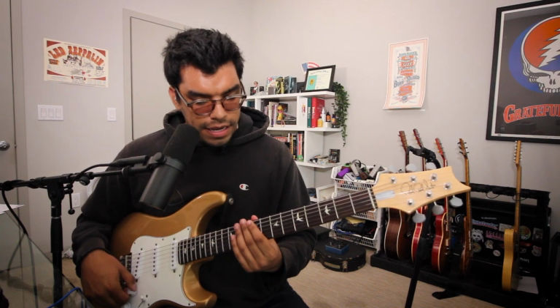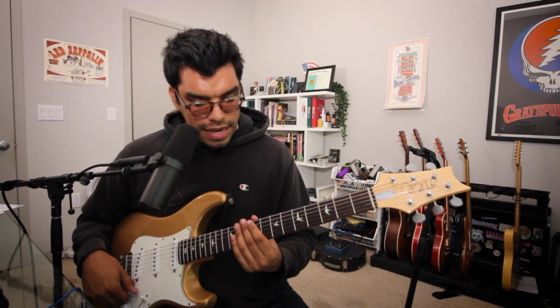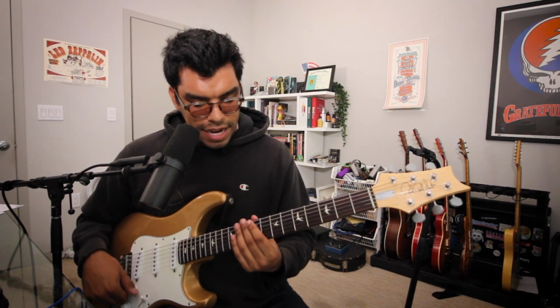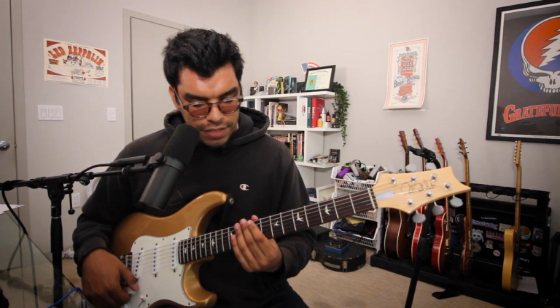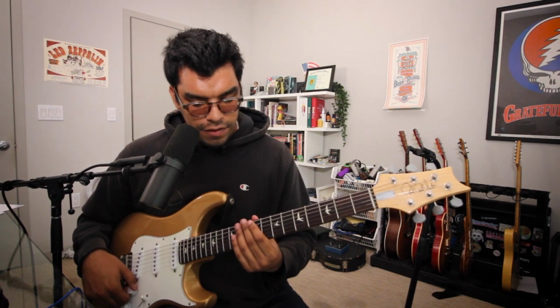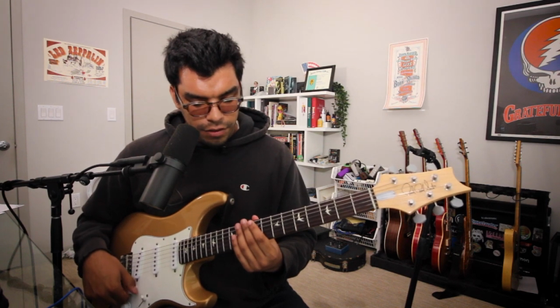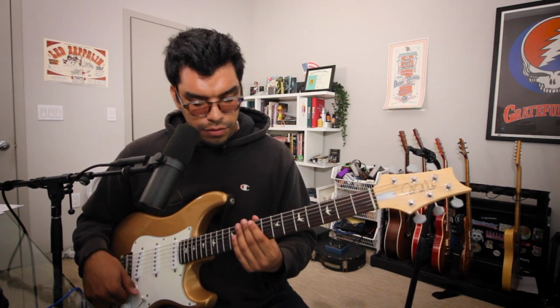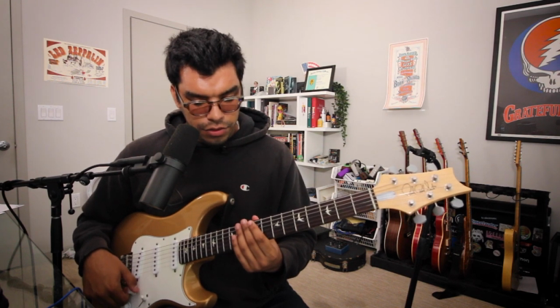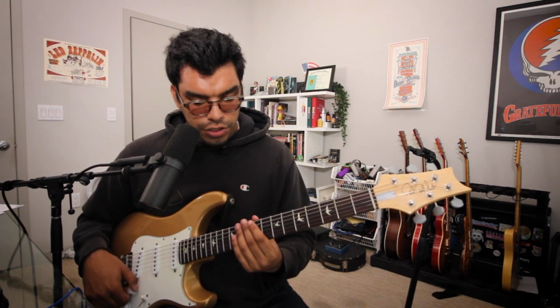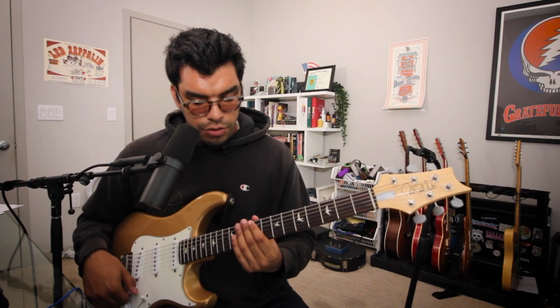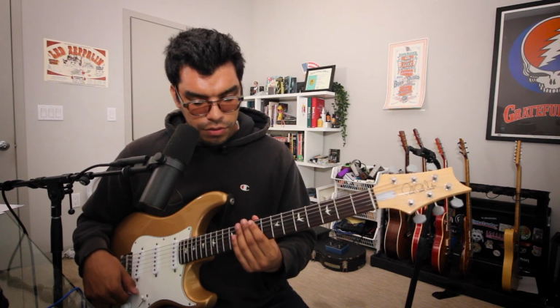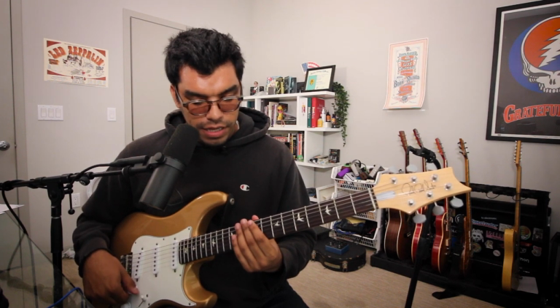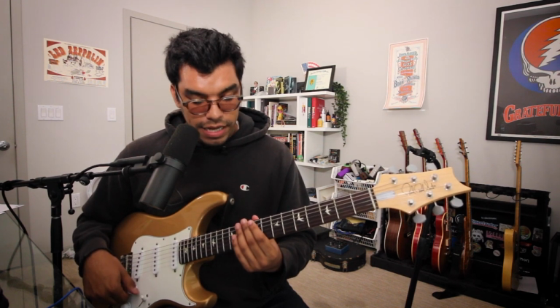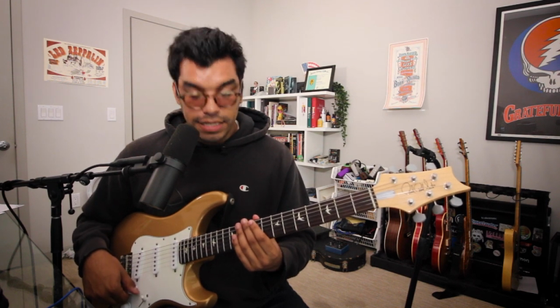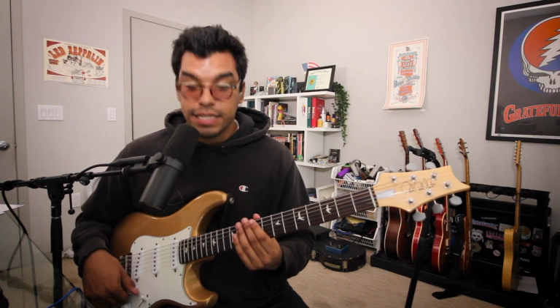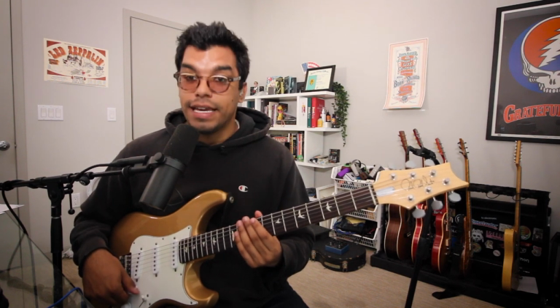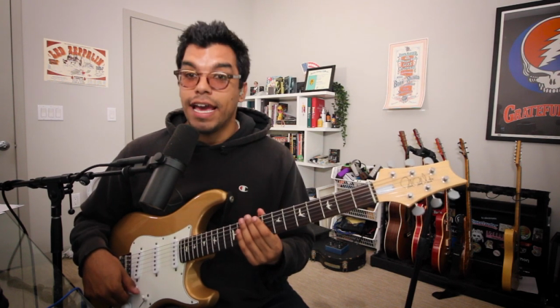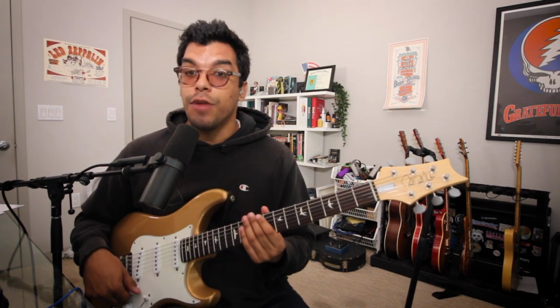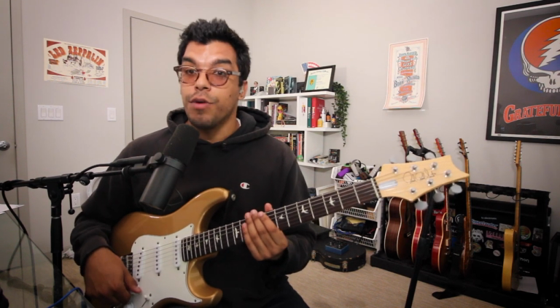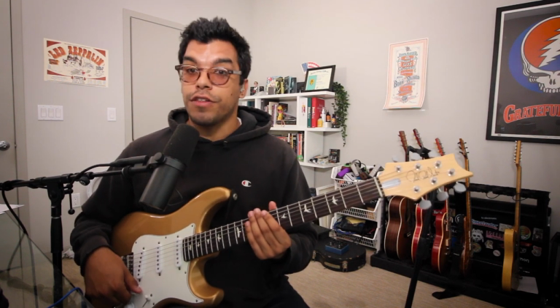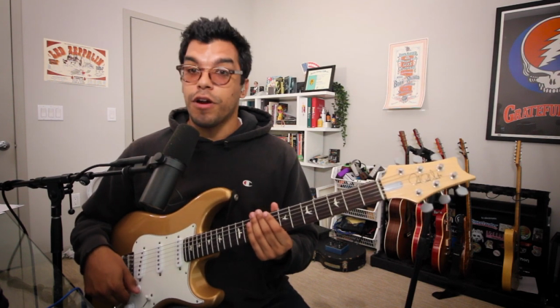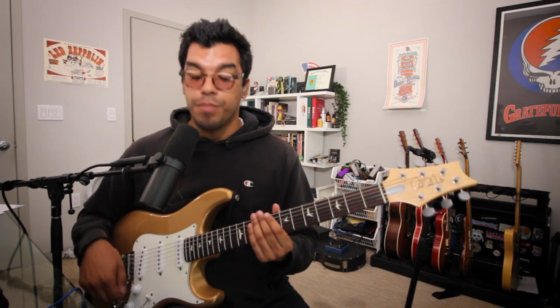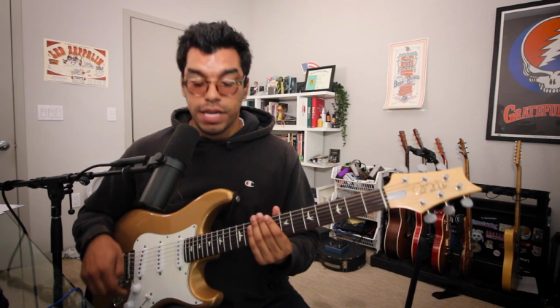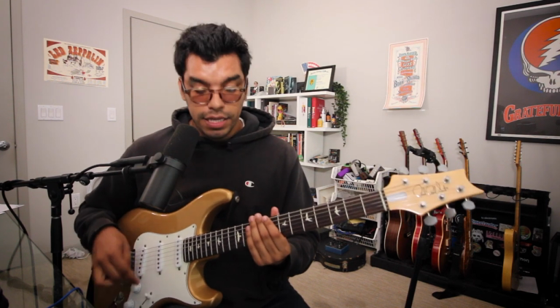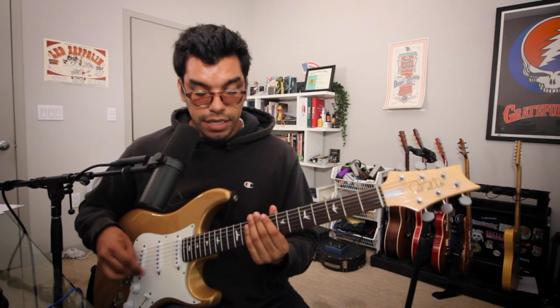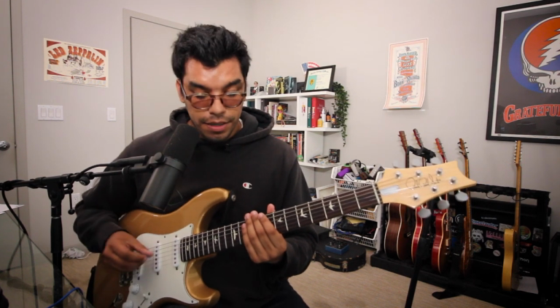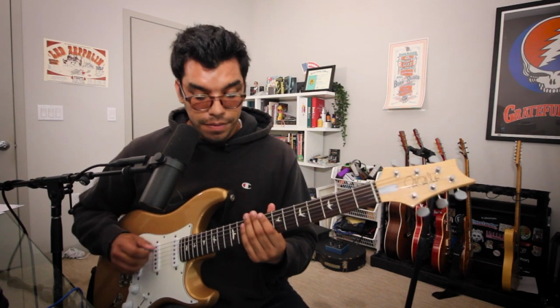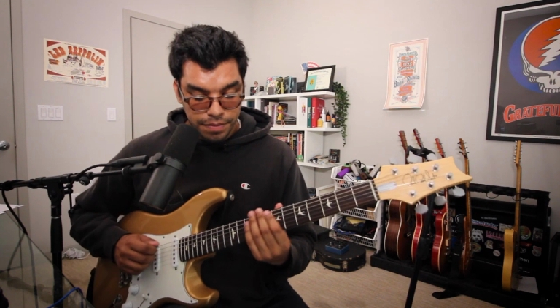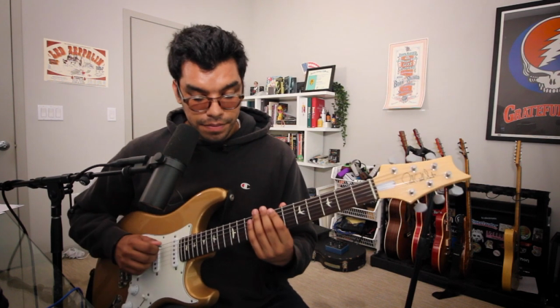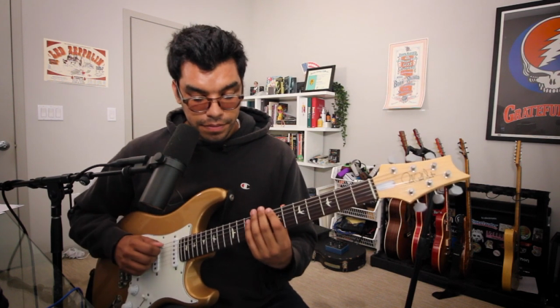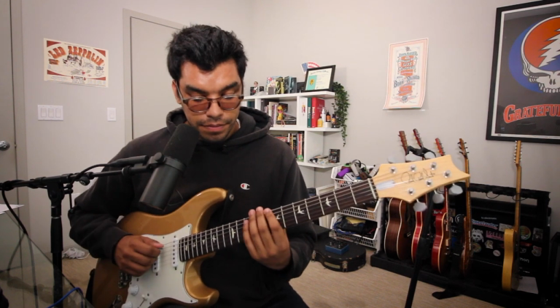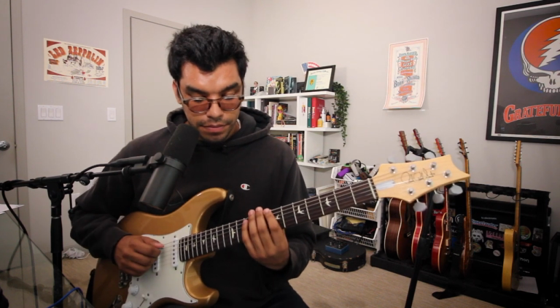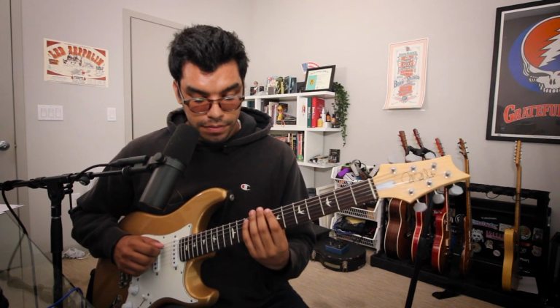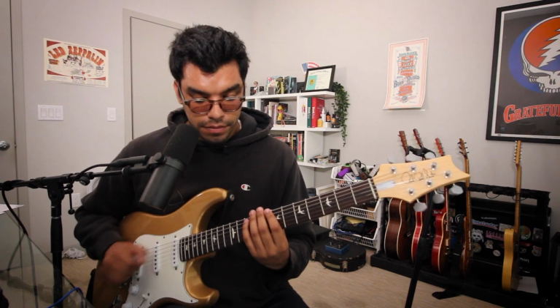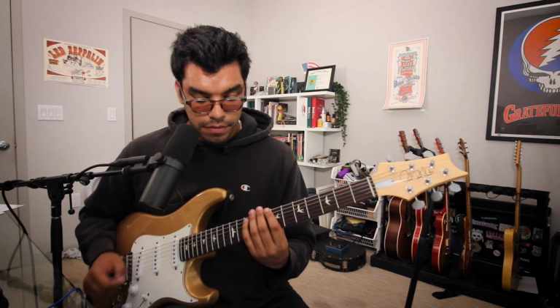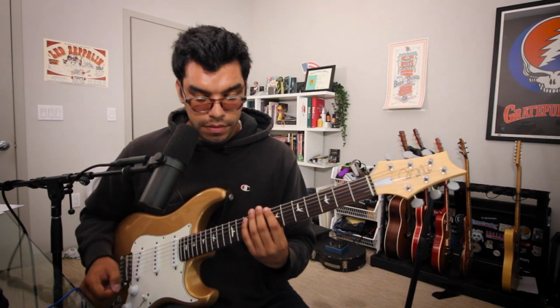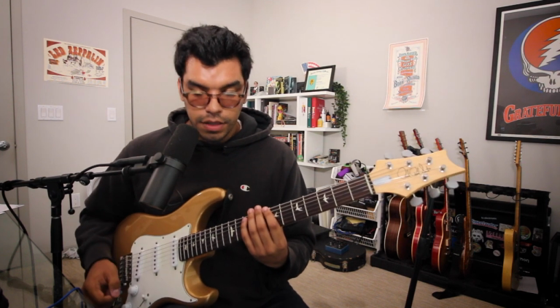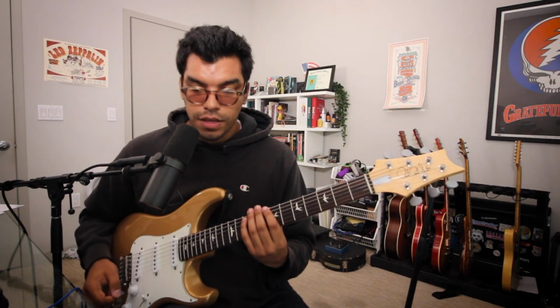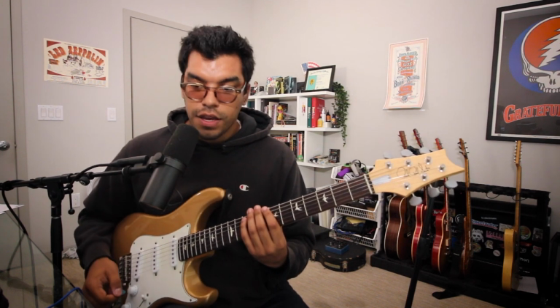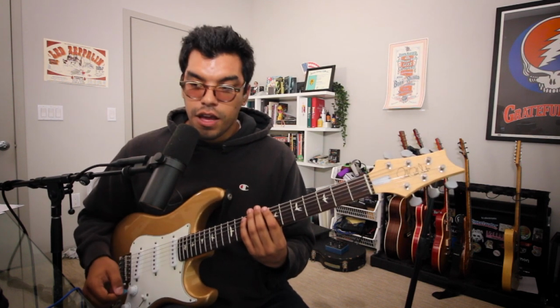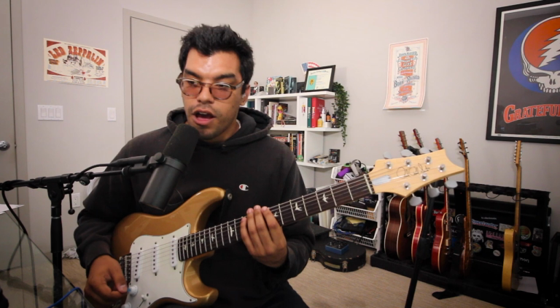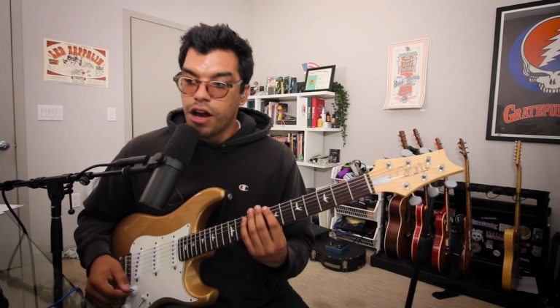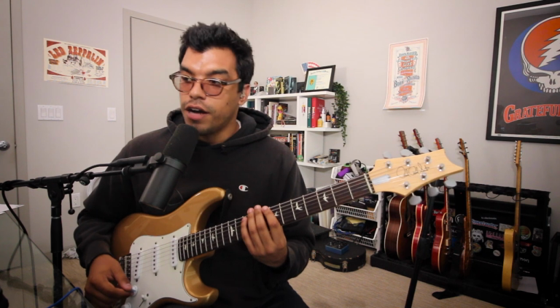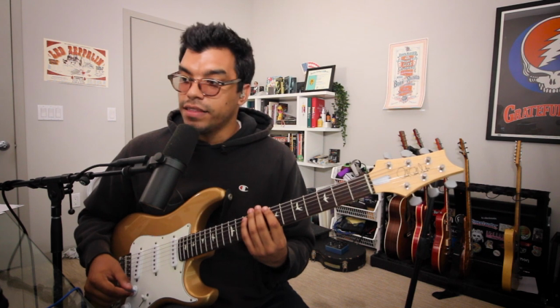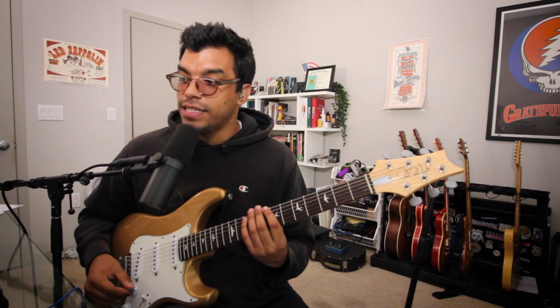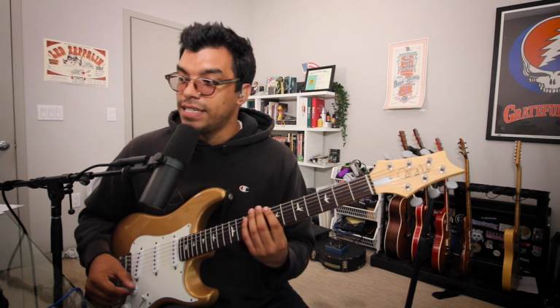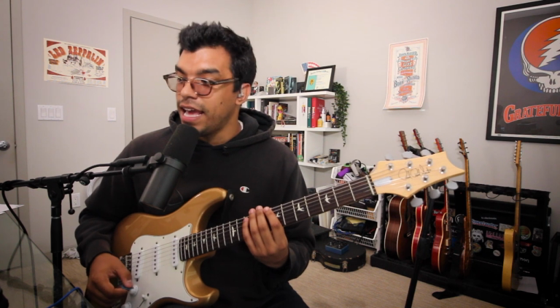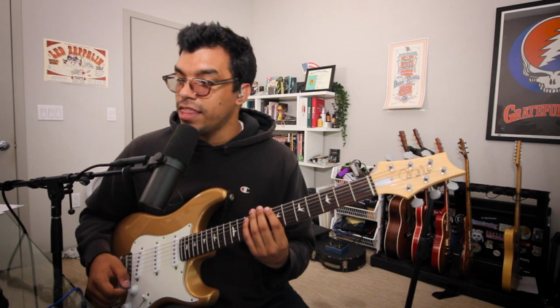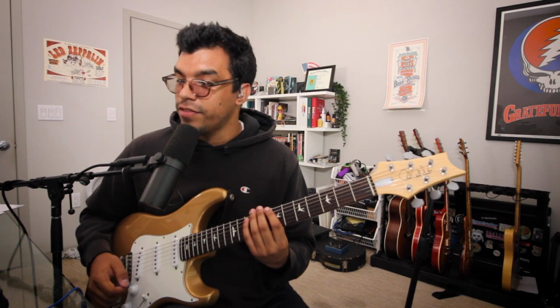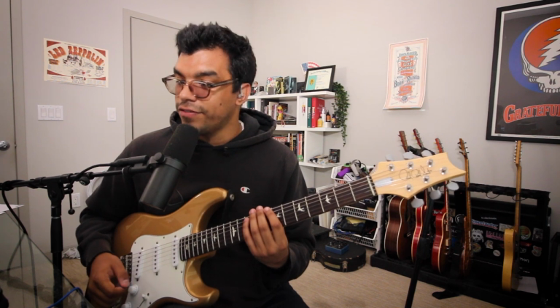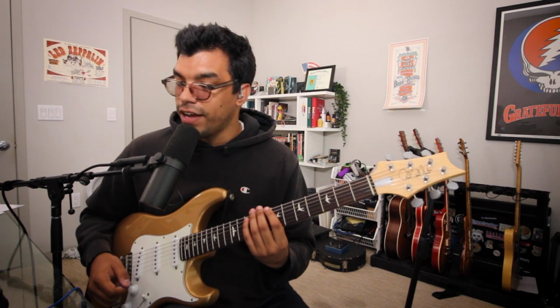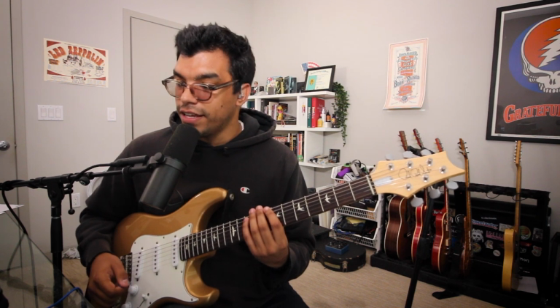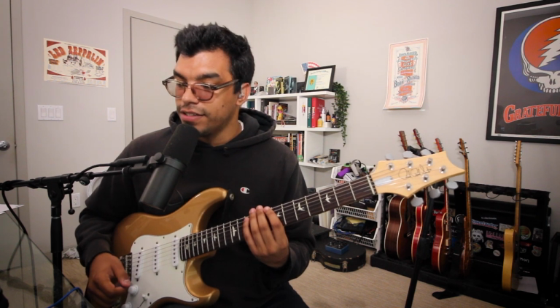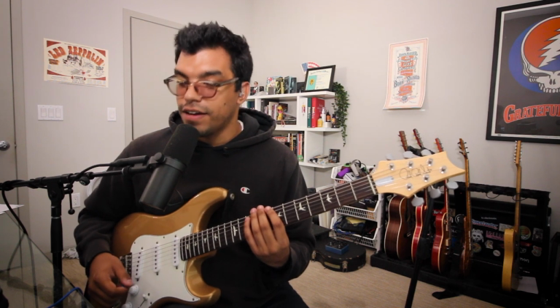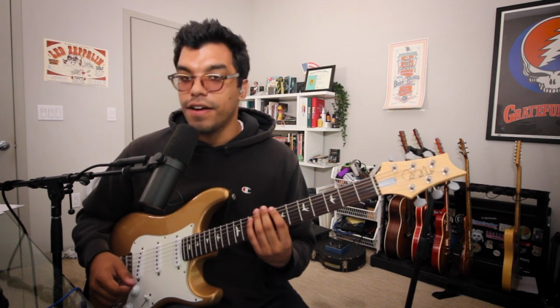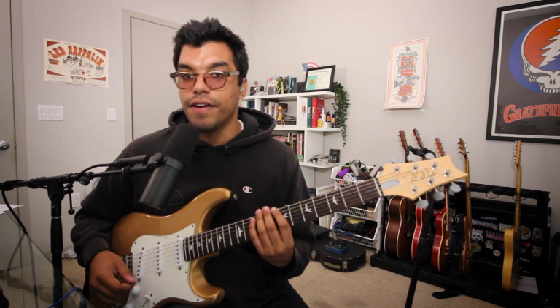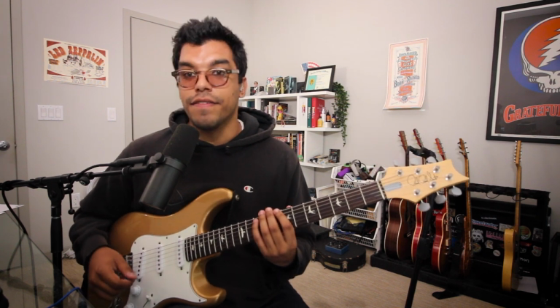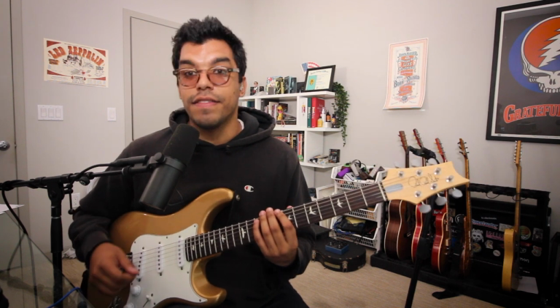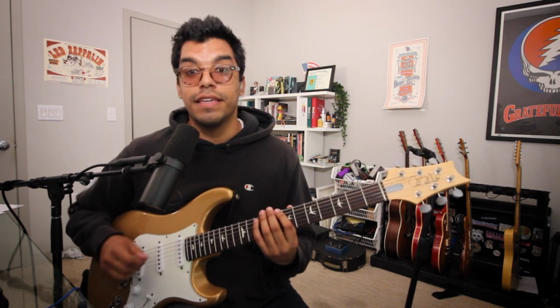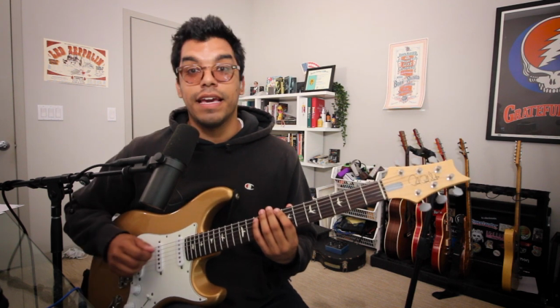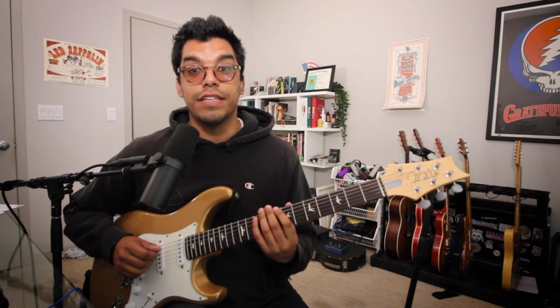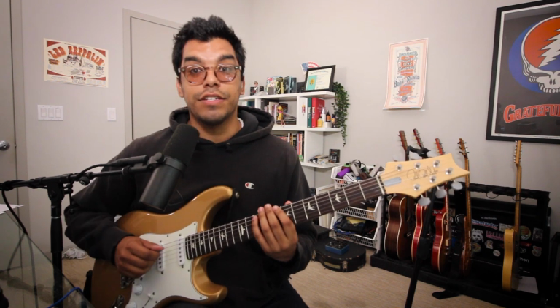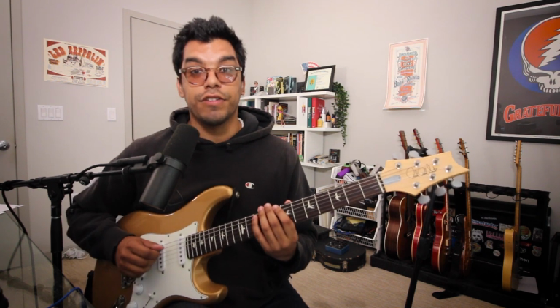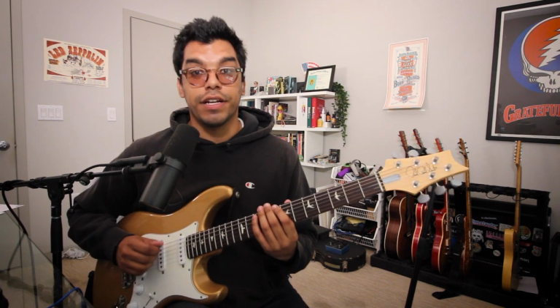The next fingering we'll do is with our pinky on the tenth fret of the A string.